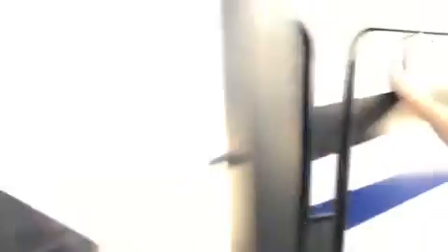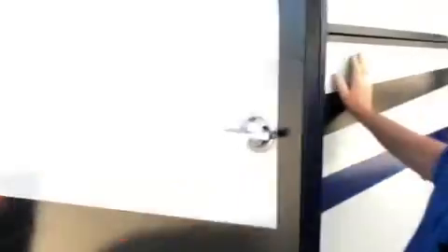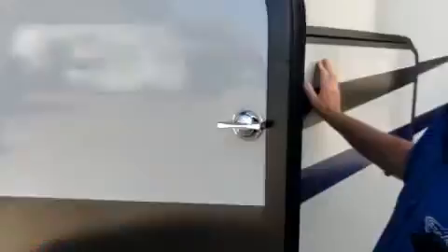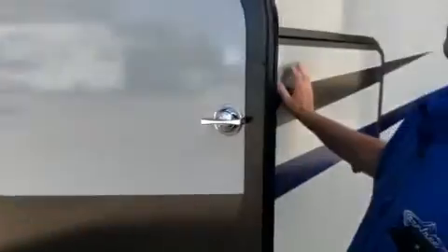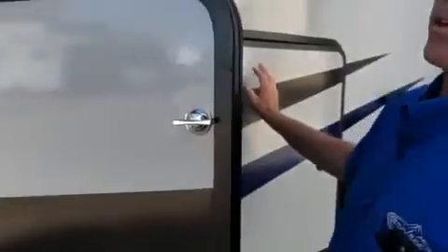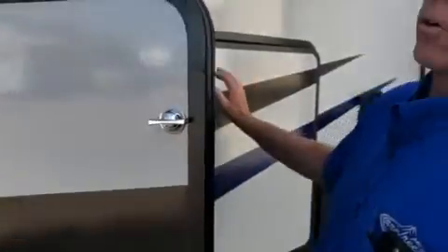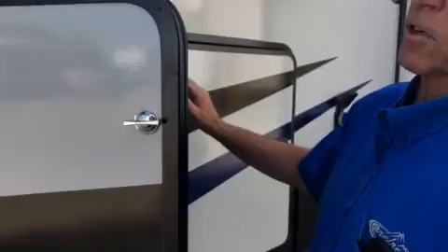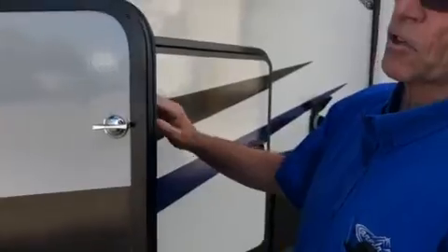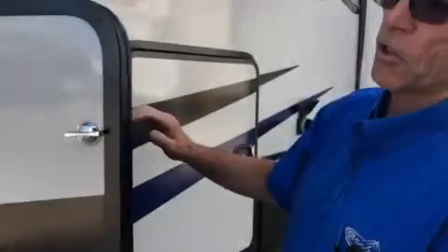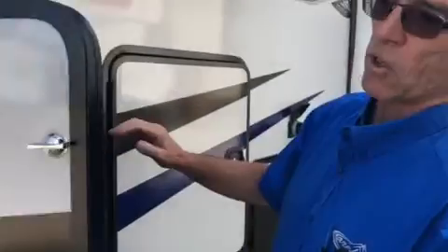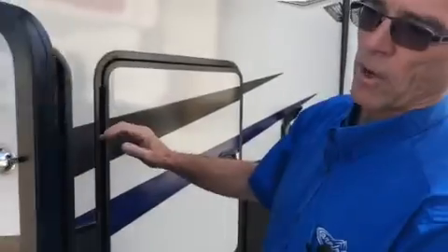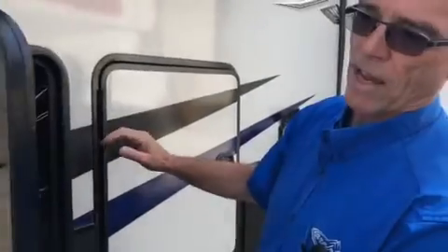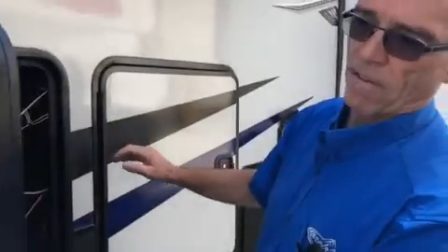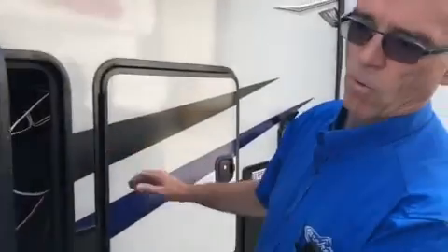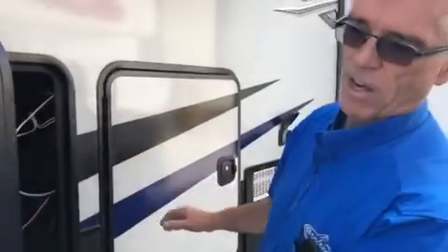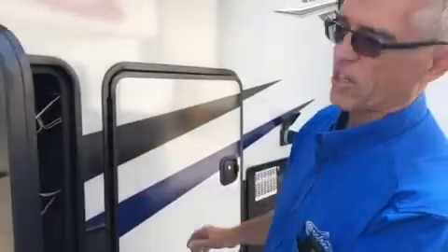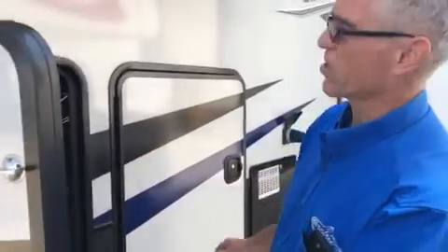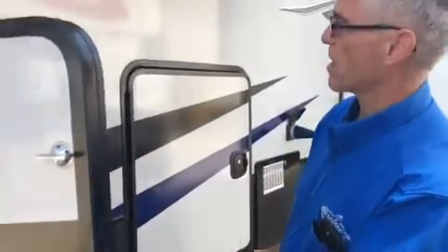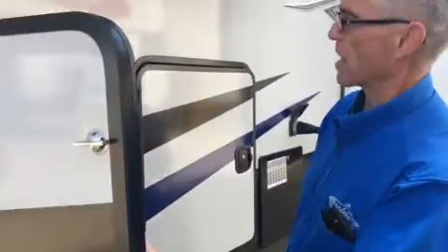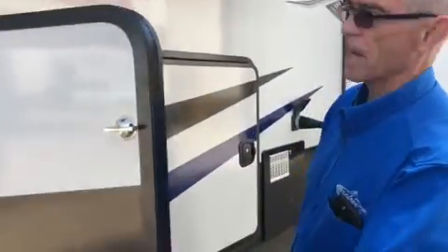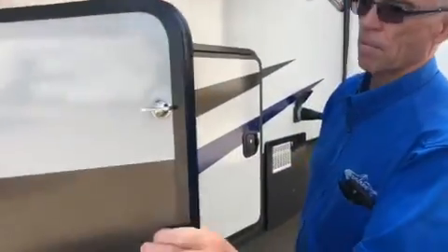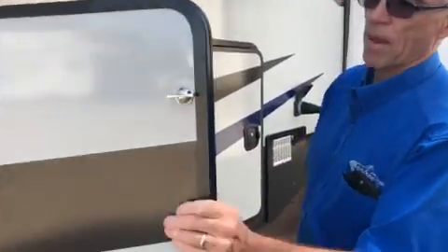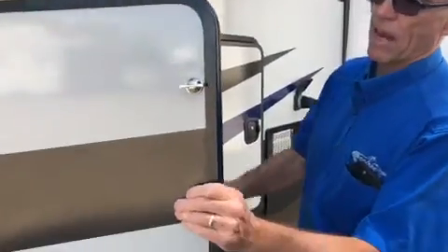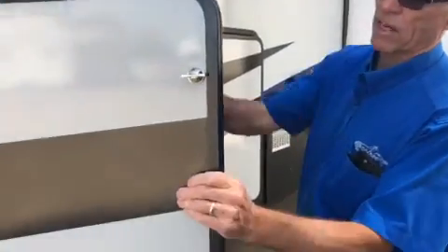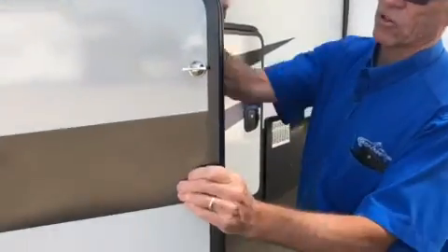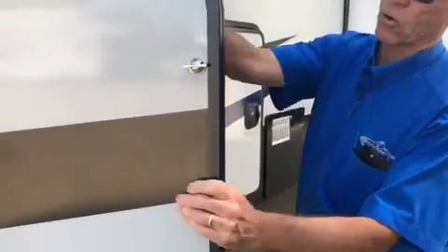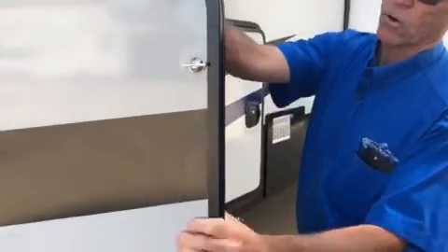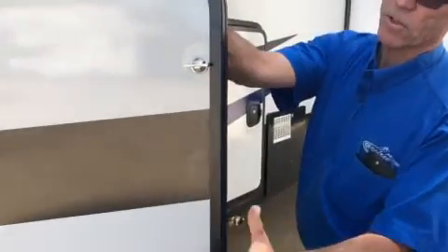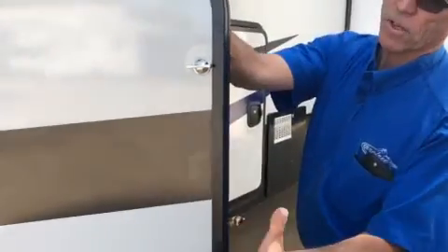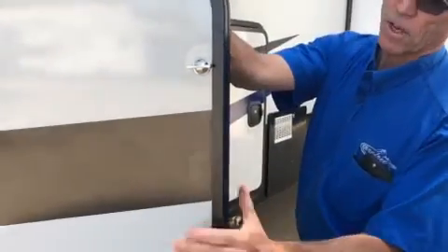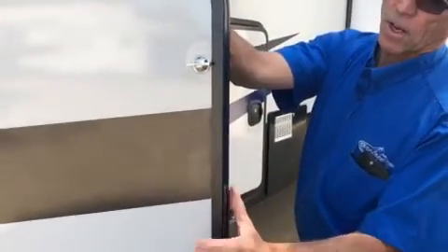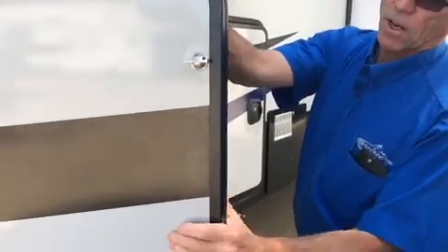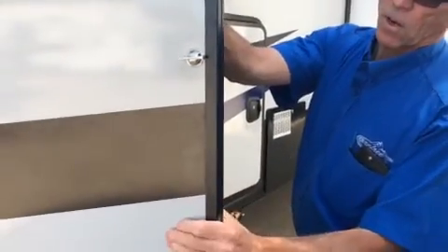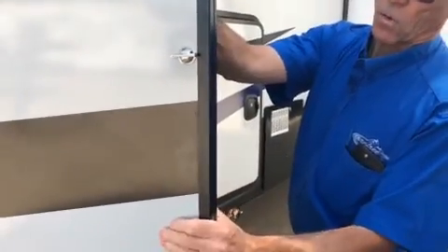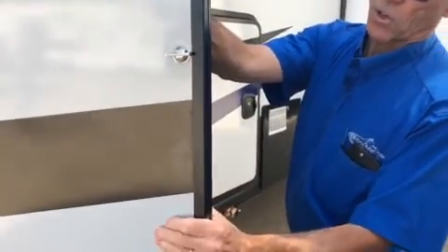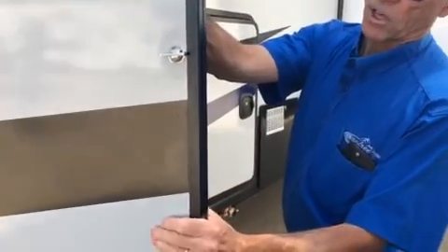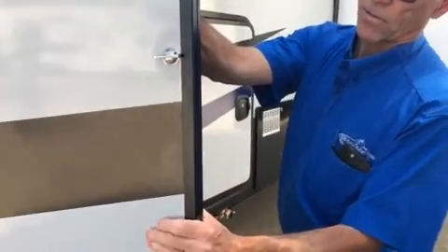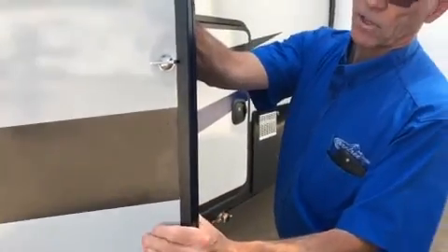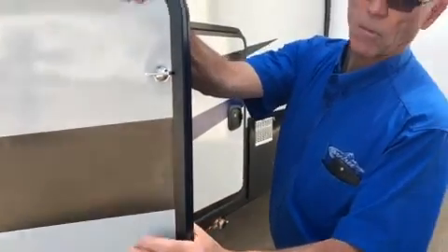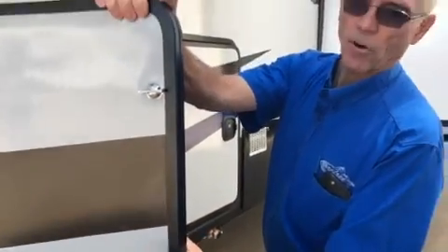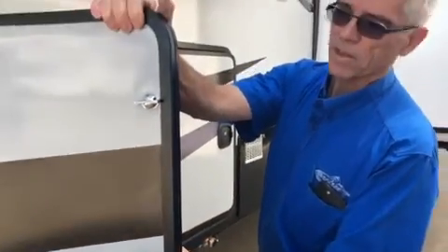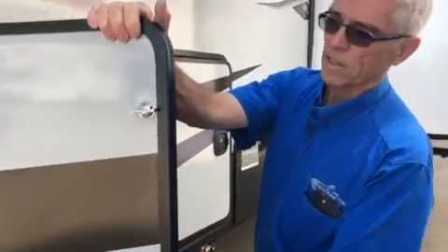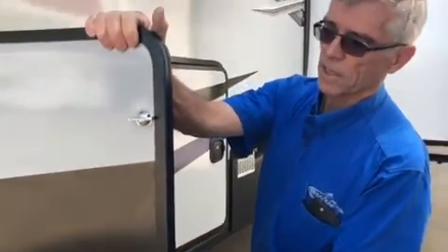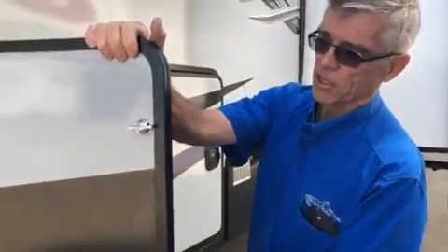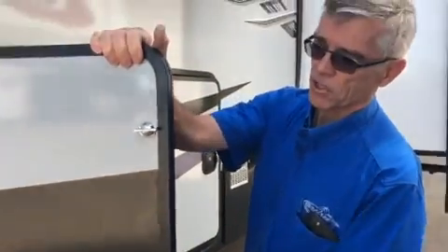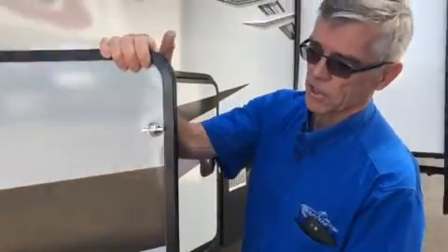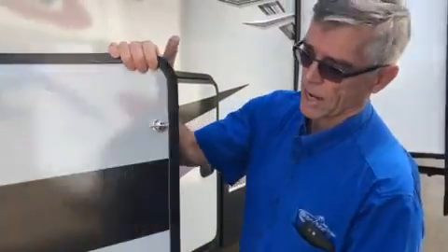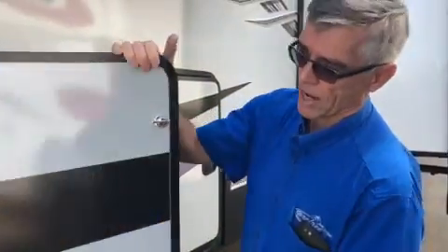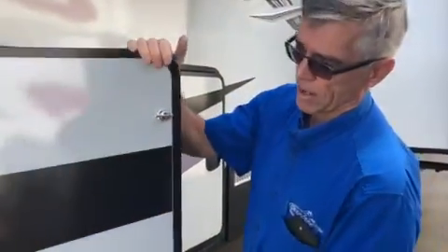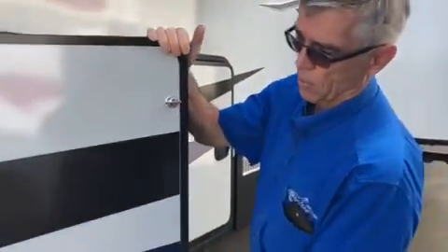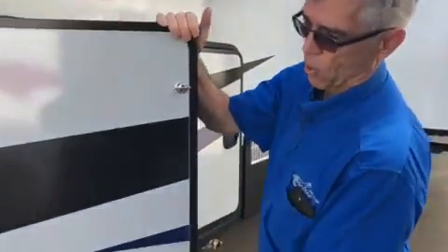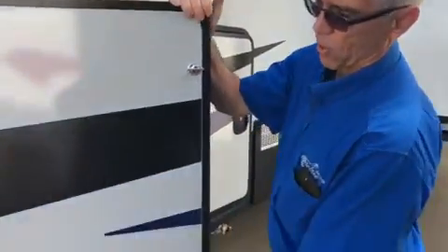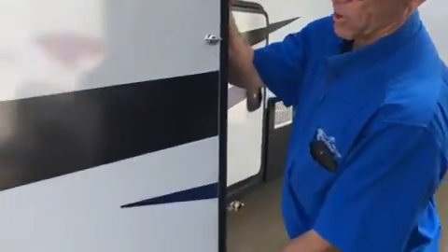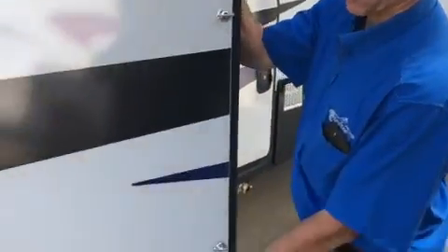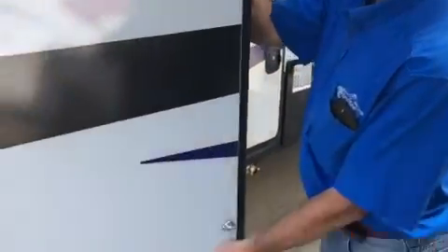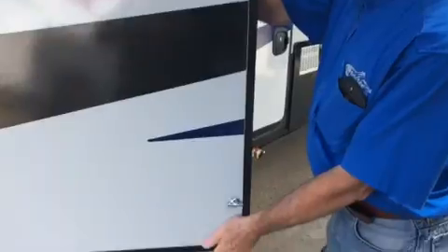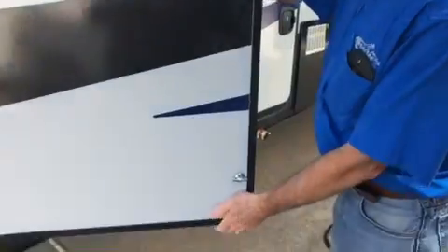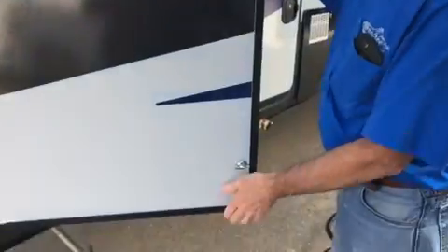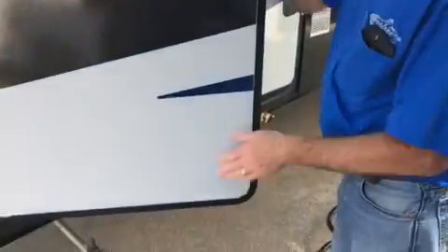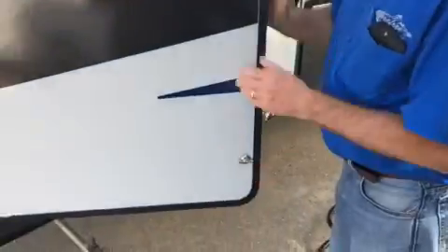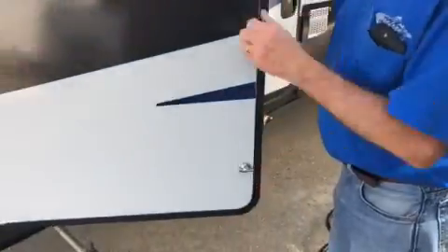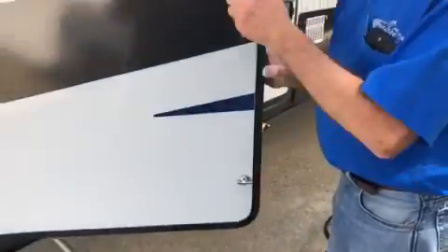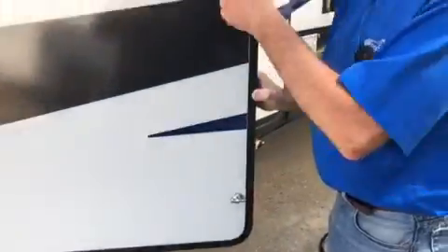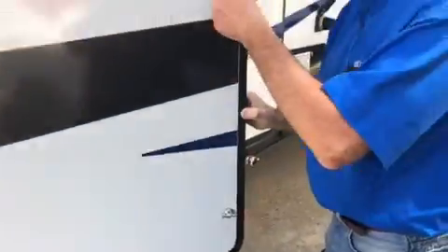If you notice, we have one-inch thick baggage doors, which gives you more insulation and more rigidity to the doors themselves.